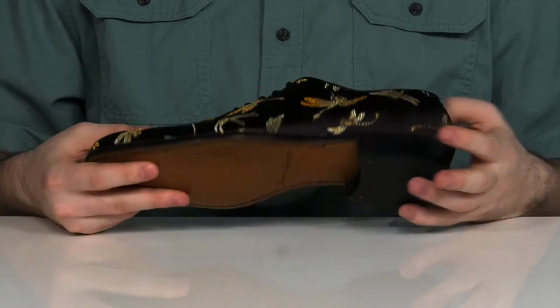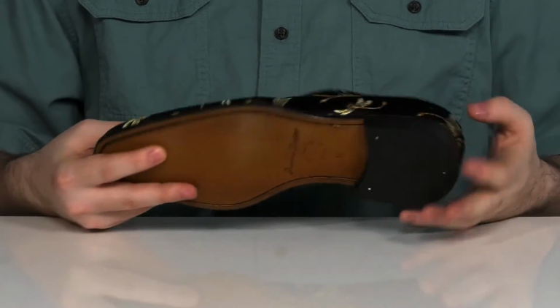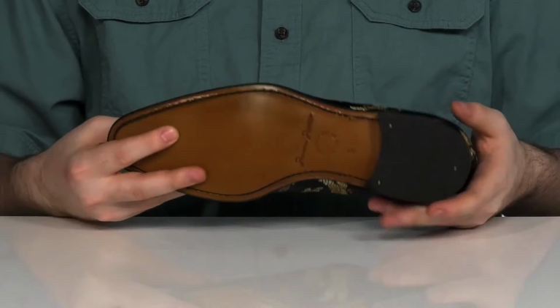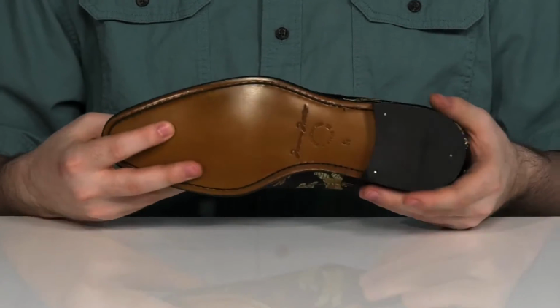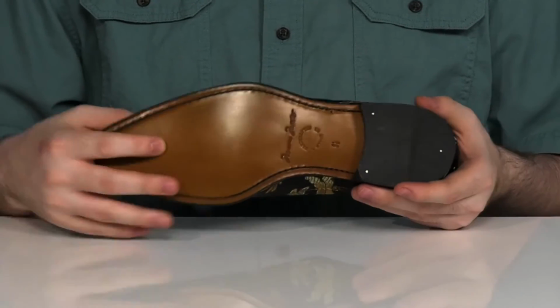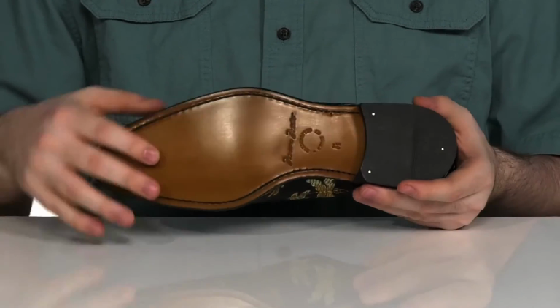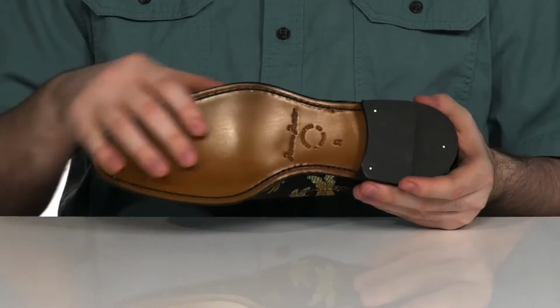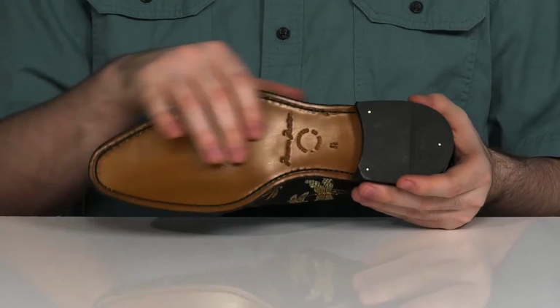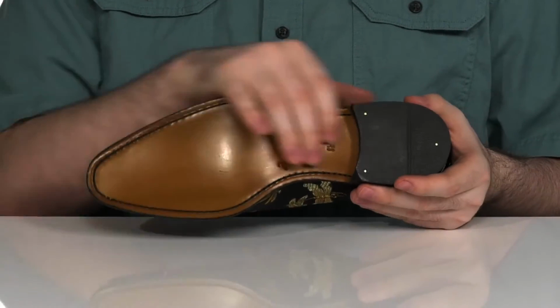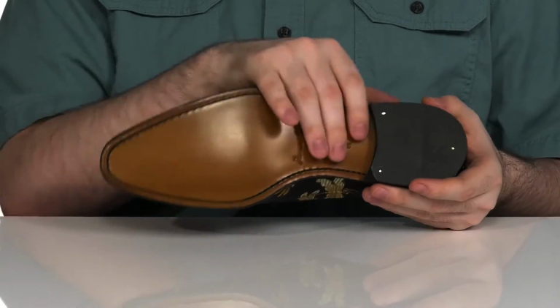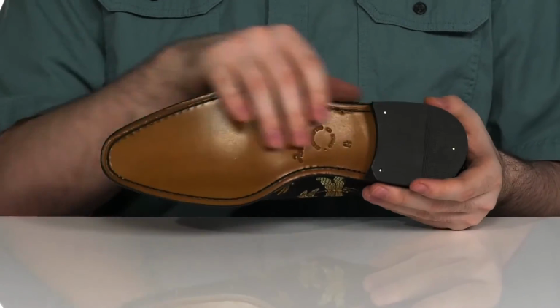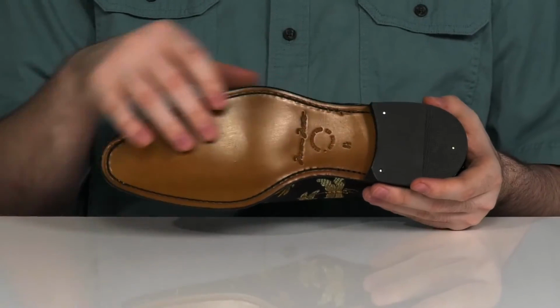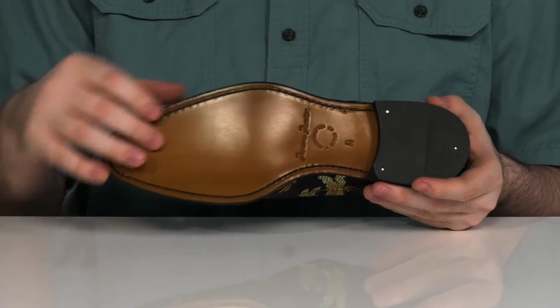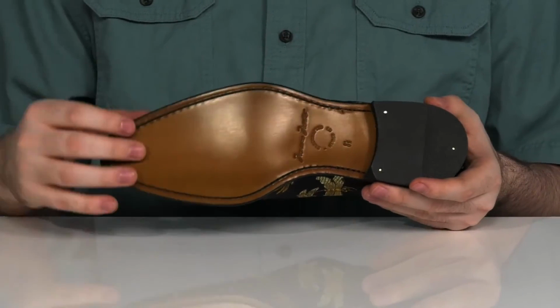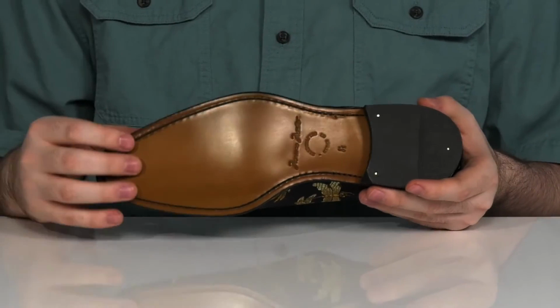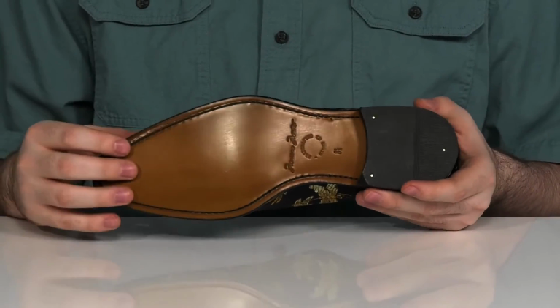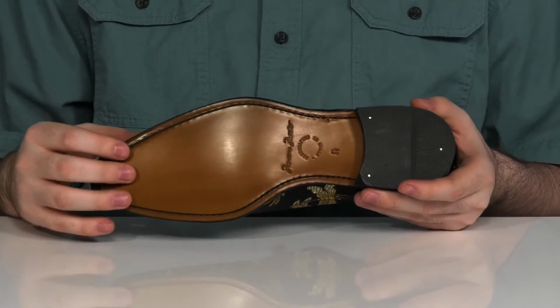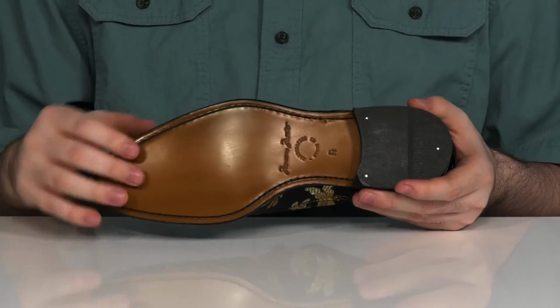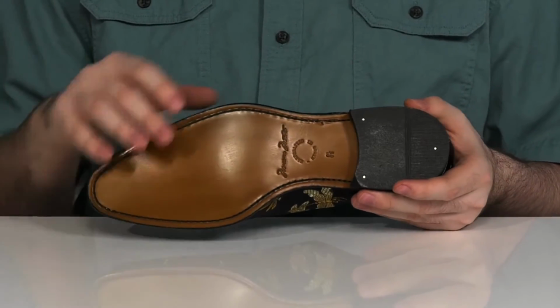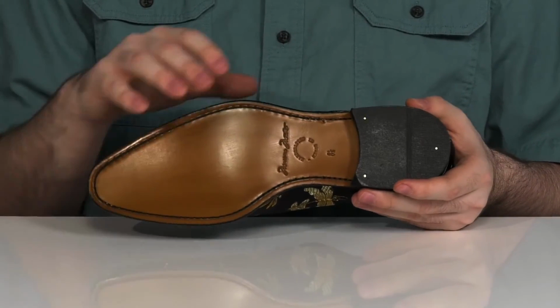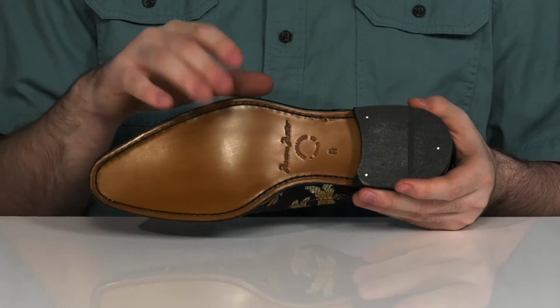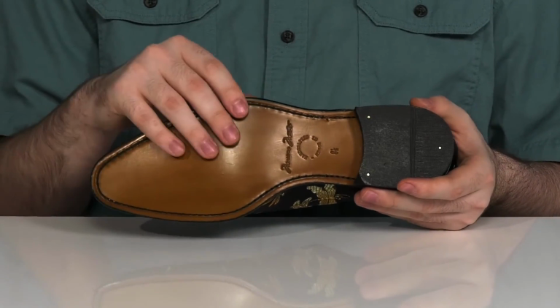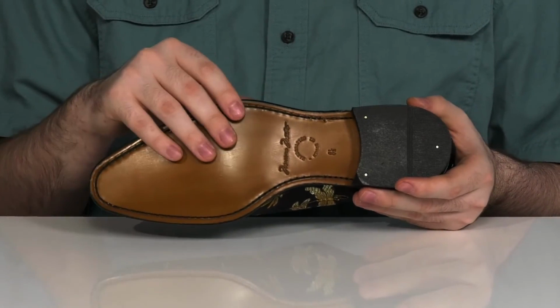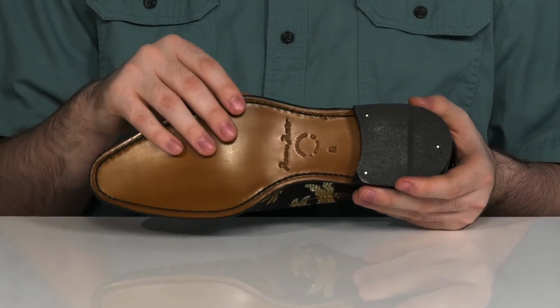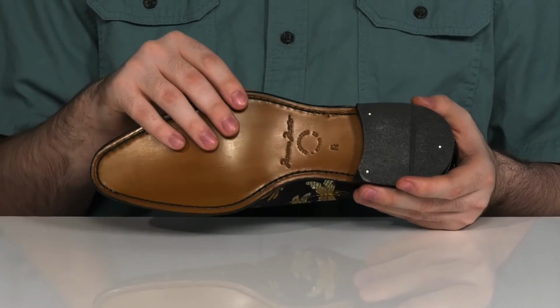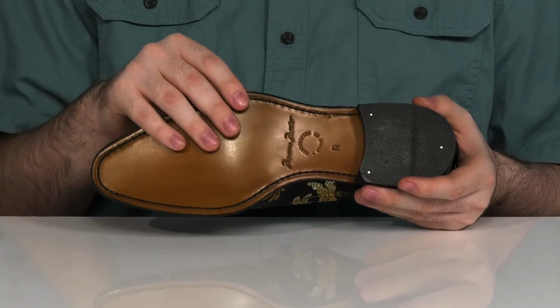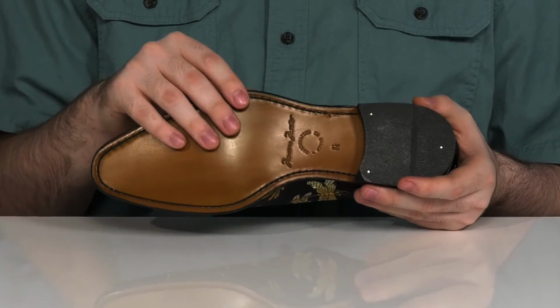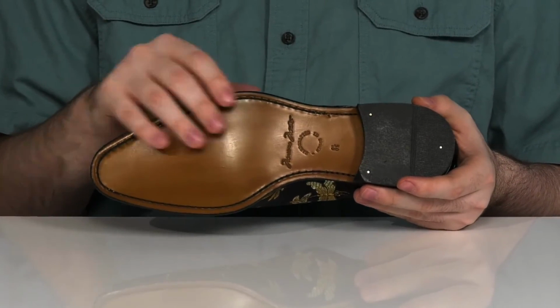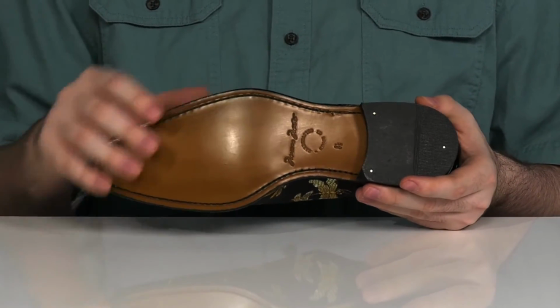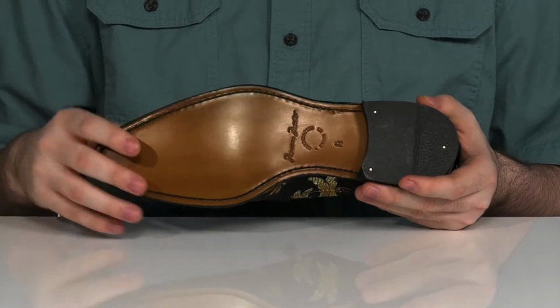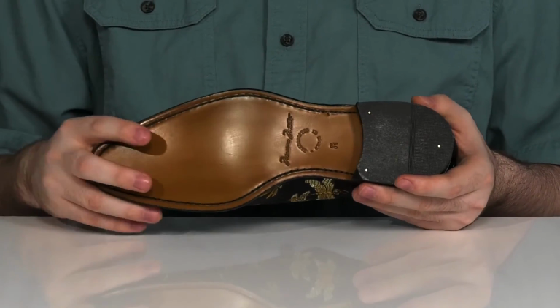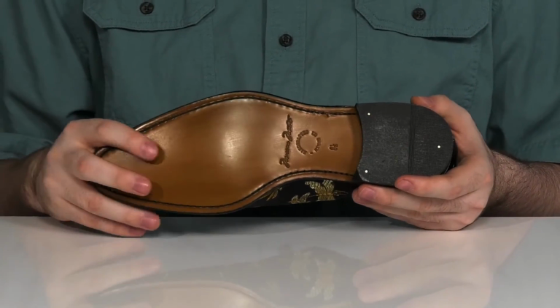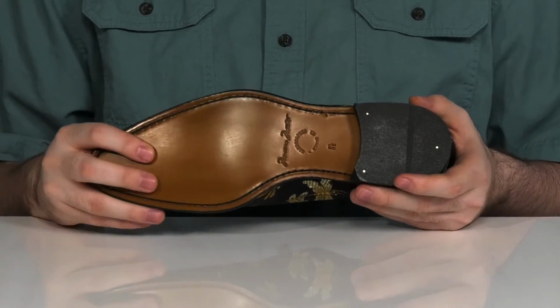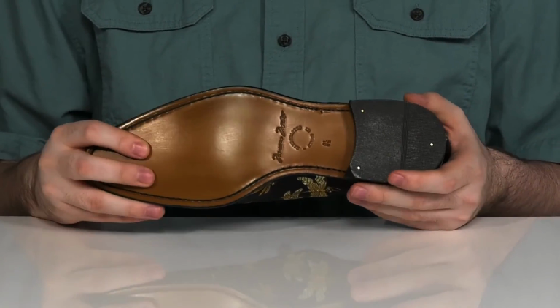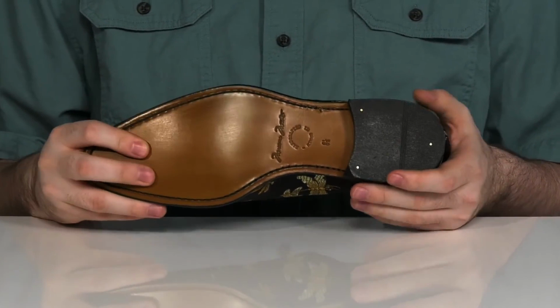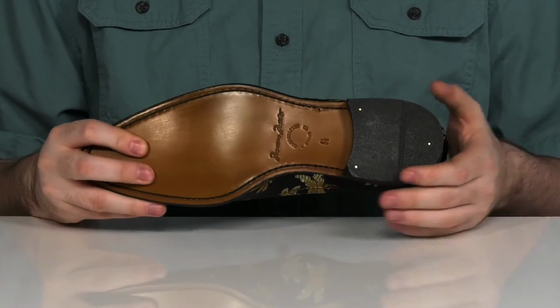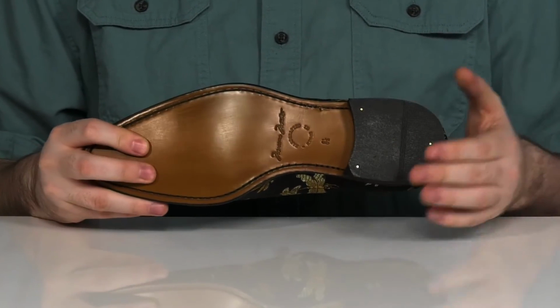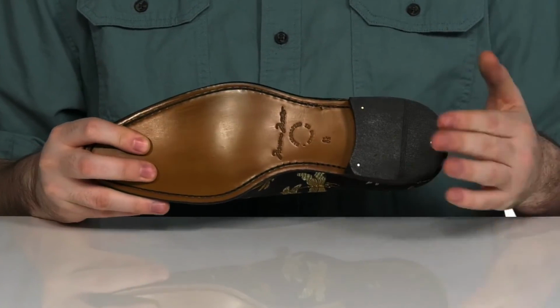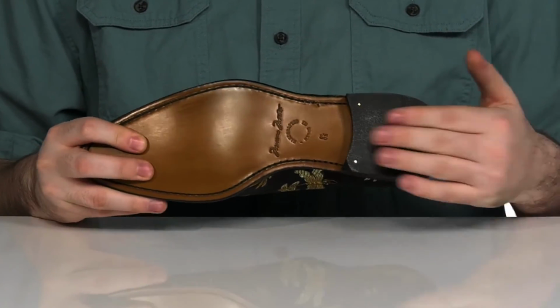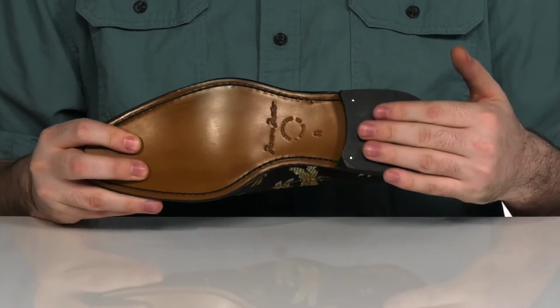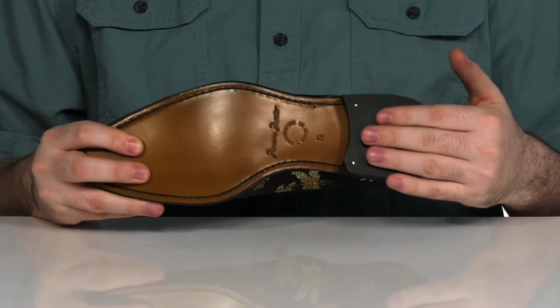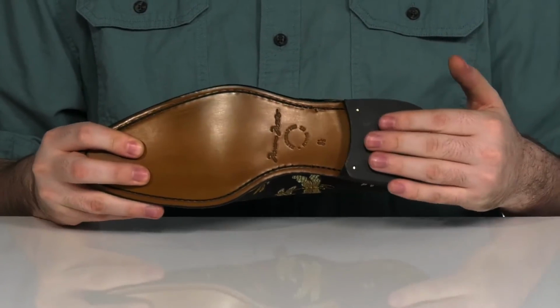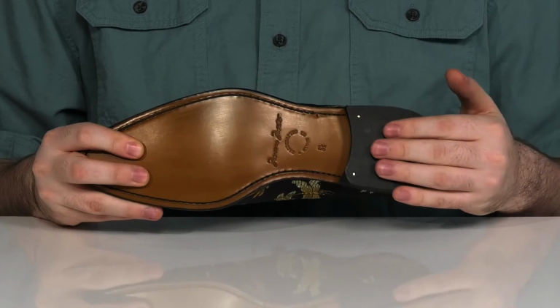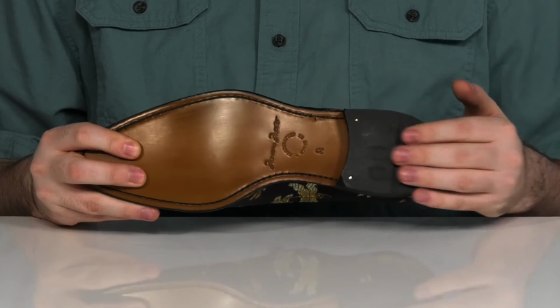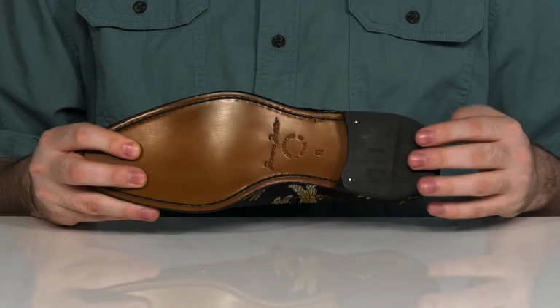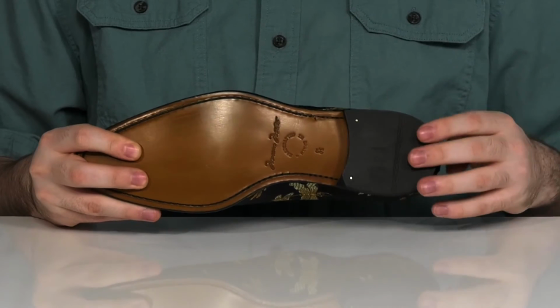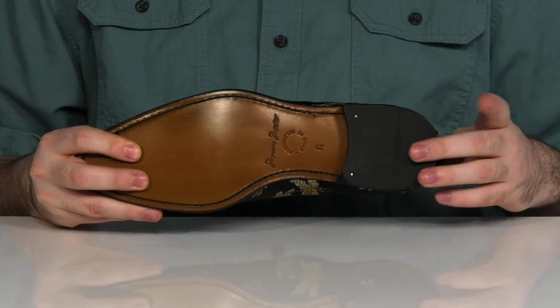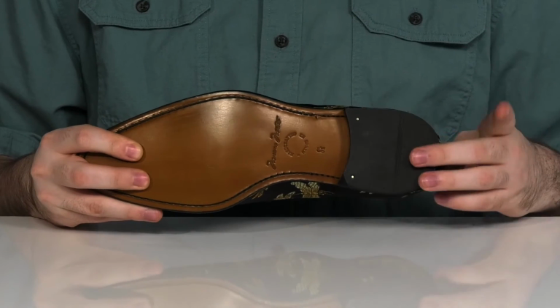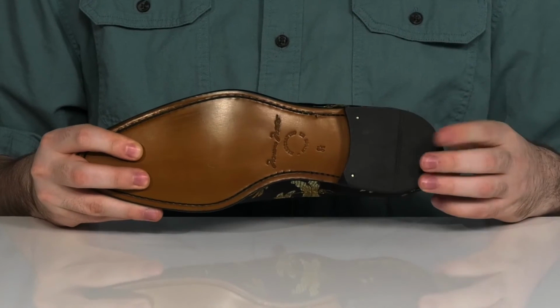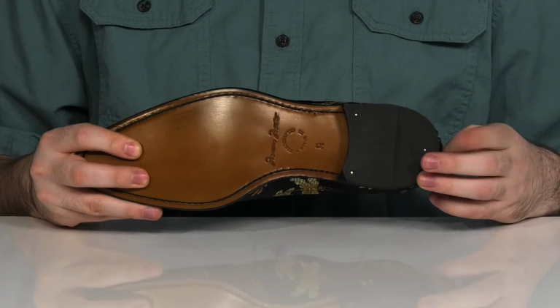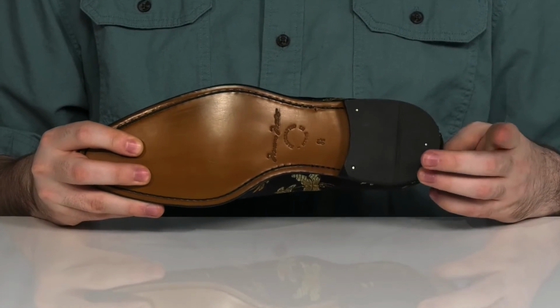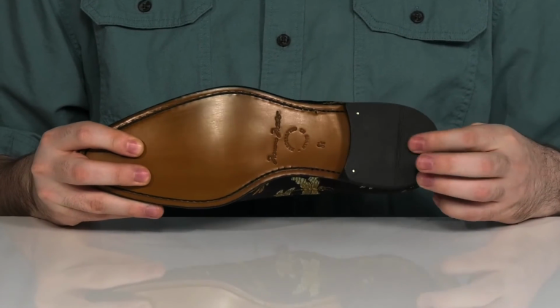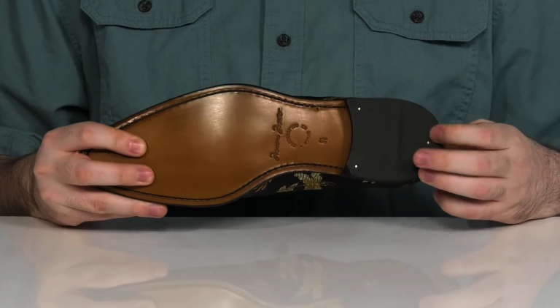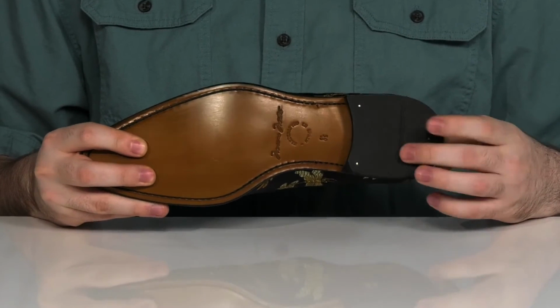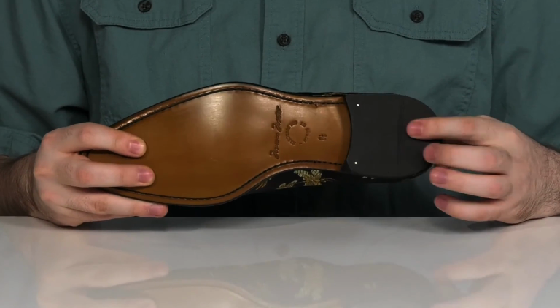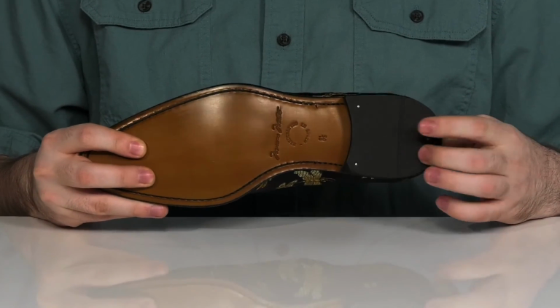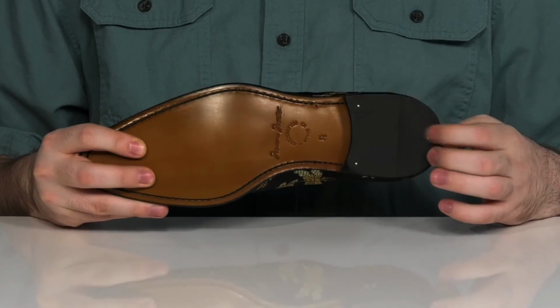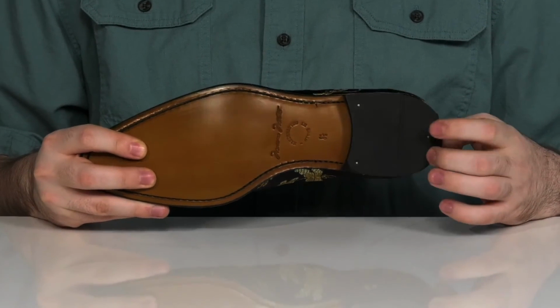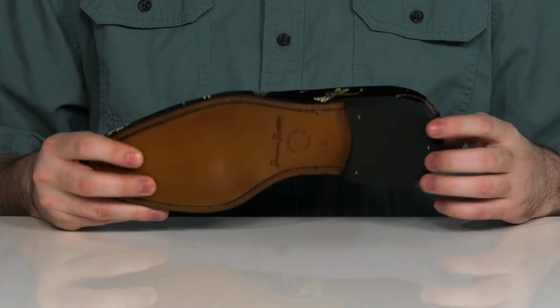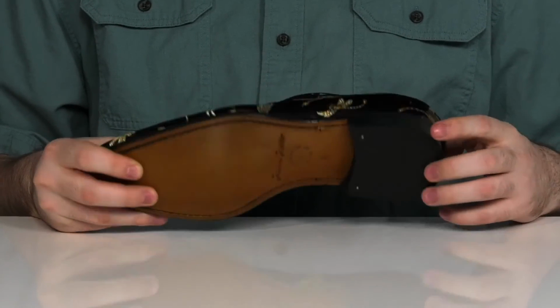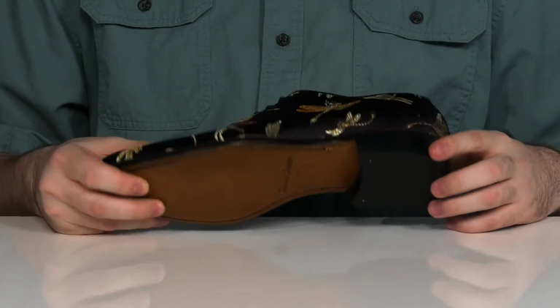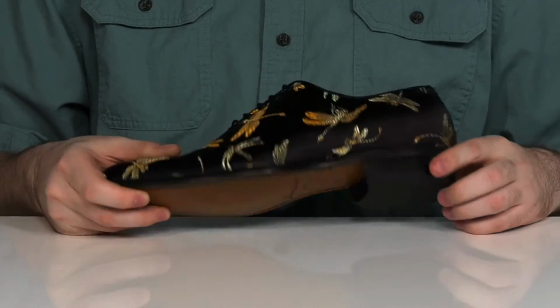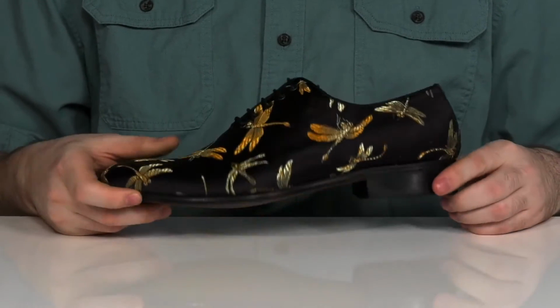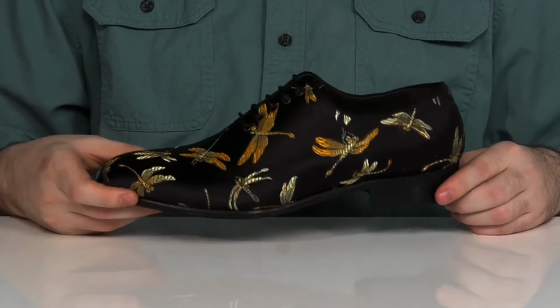It sits on top of a handcrafted leather outsole with a very fine design, with a stacked heel in the back and some bonus rubber on the heel pad.